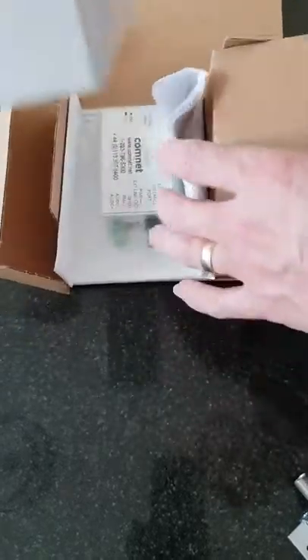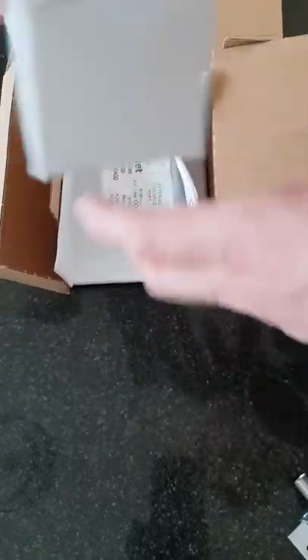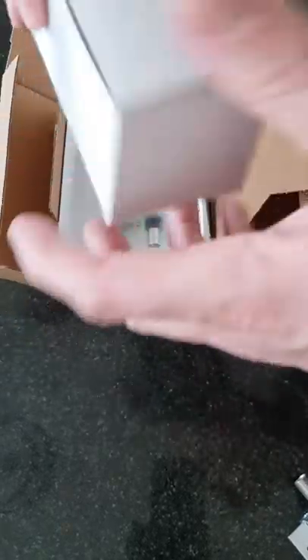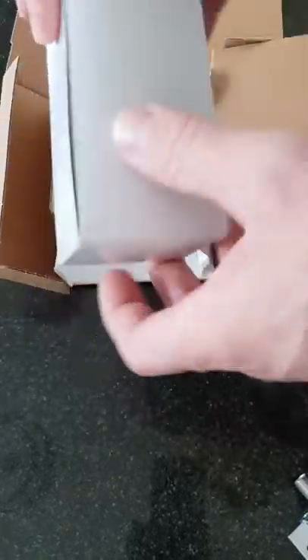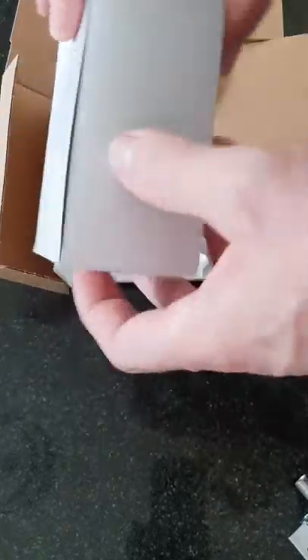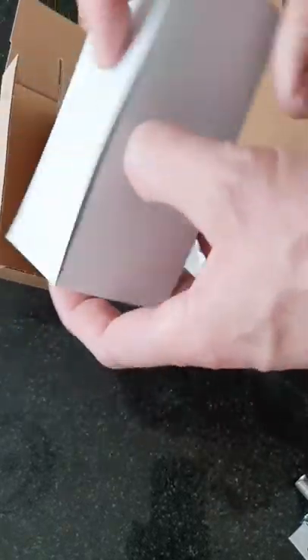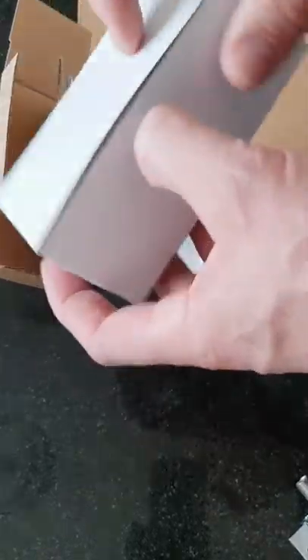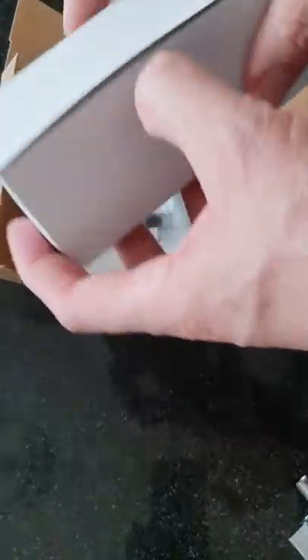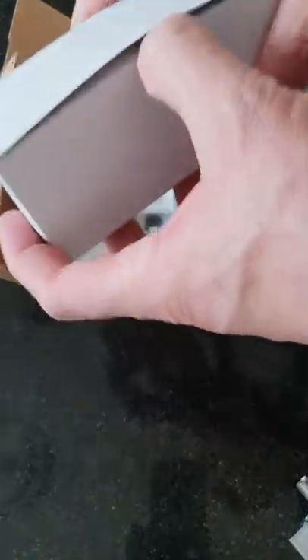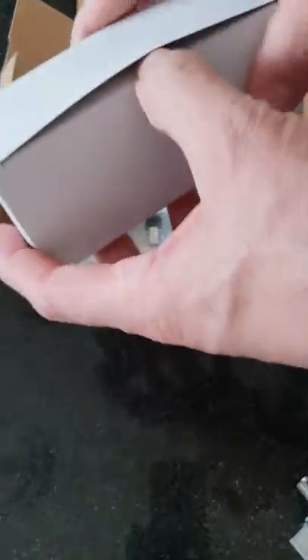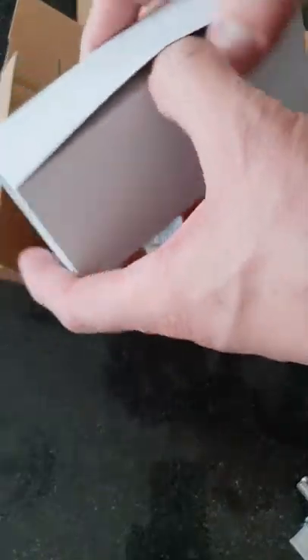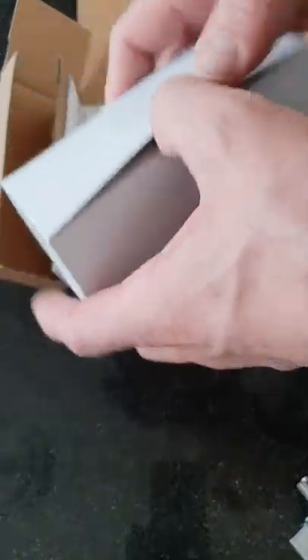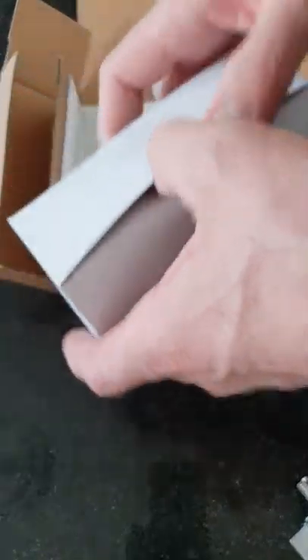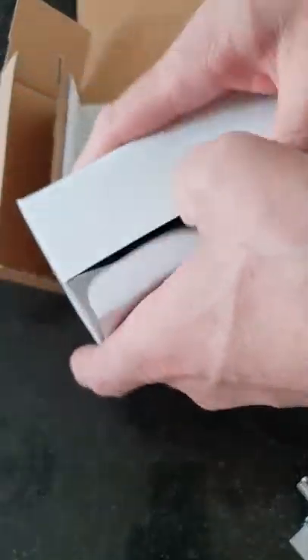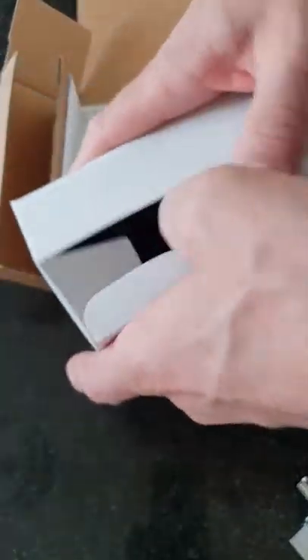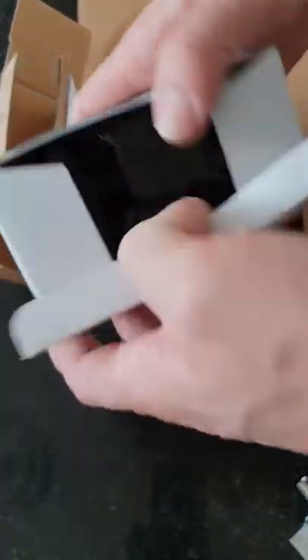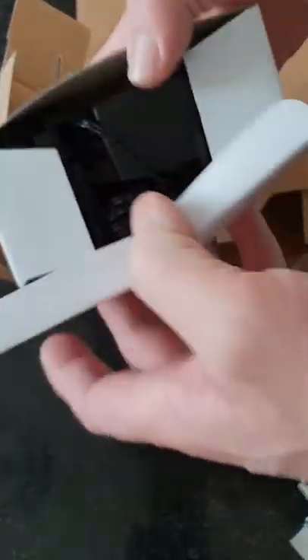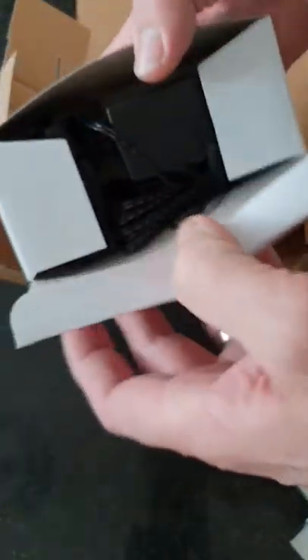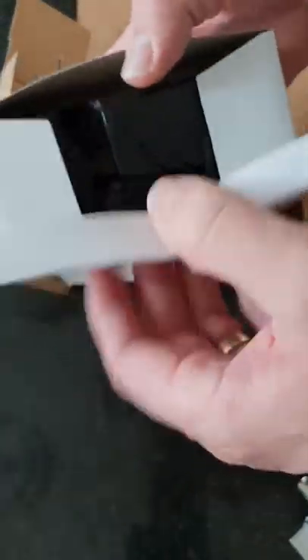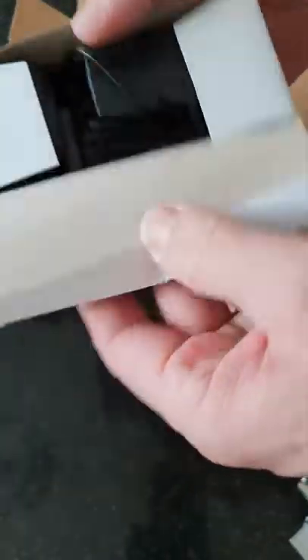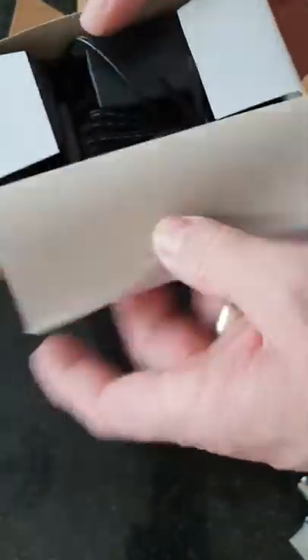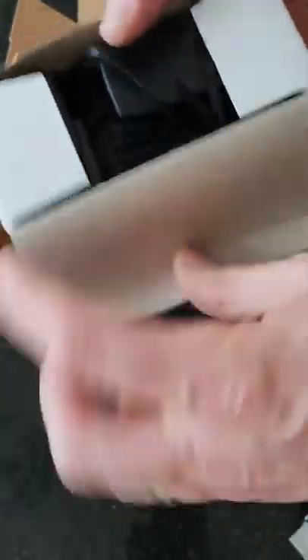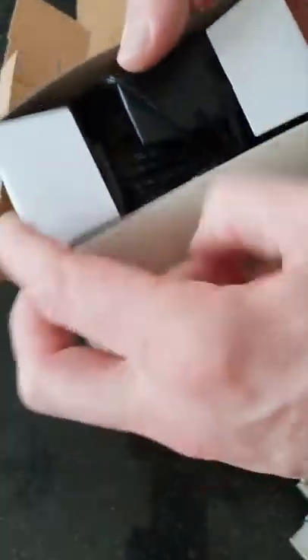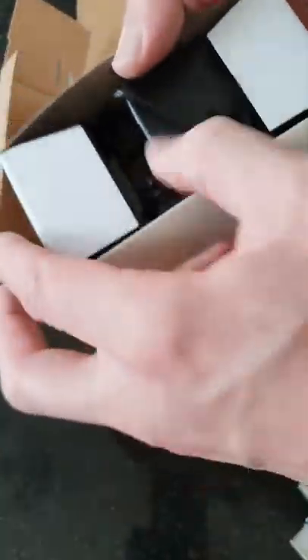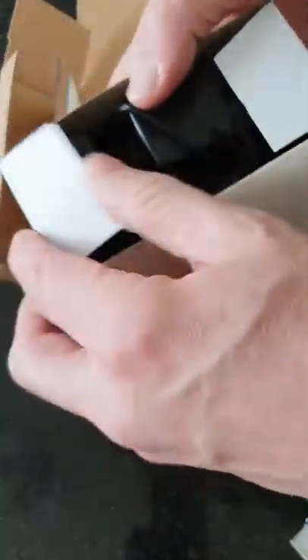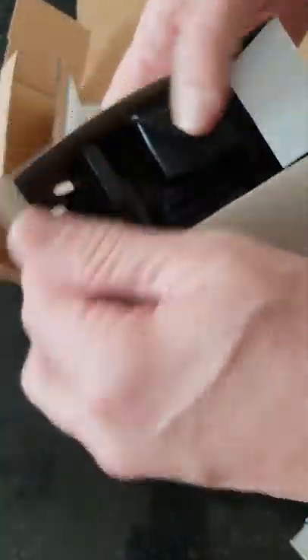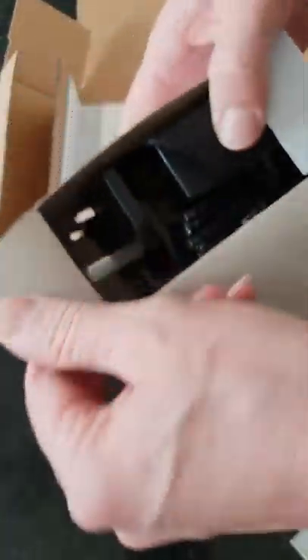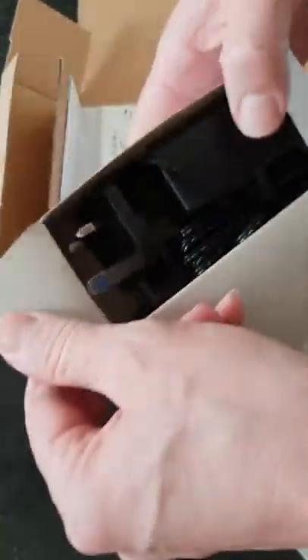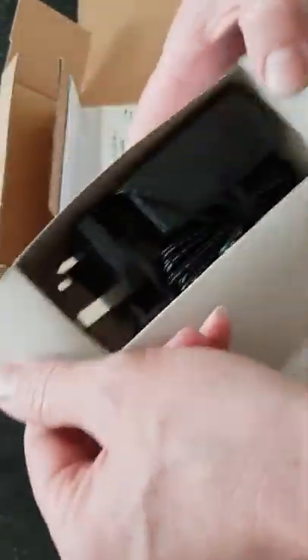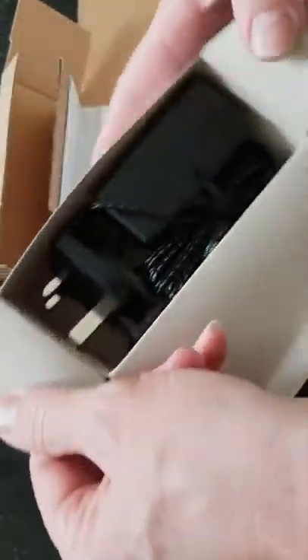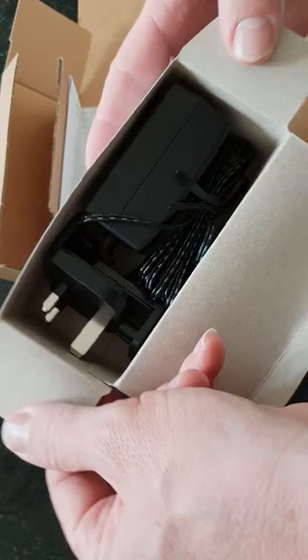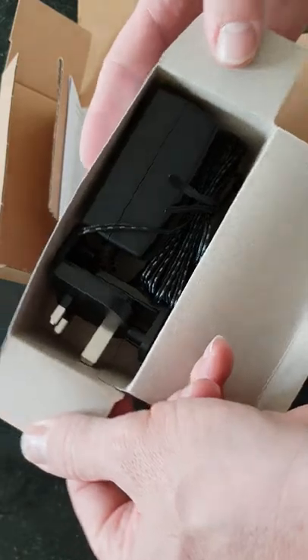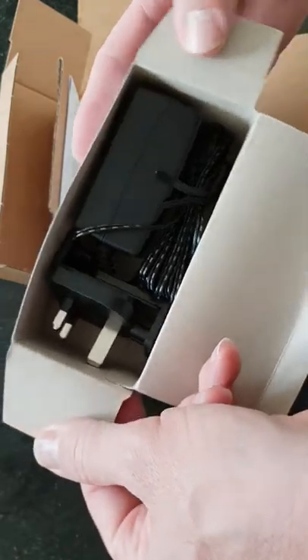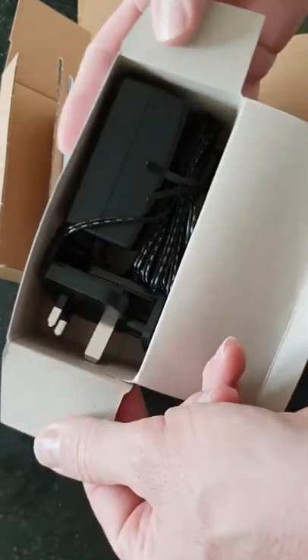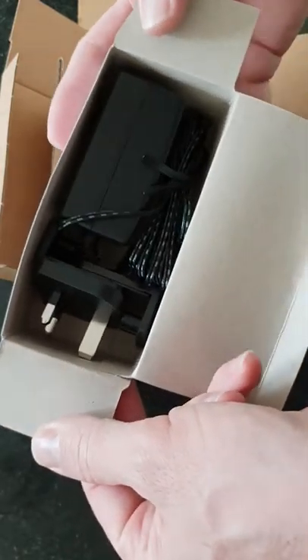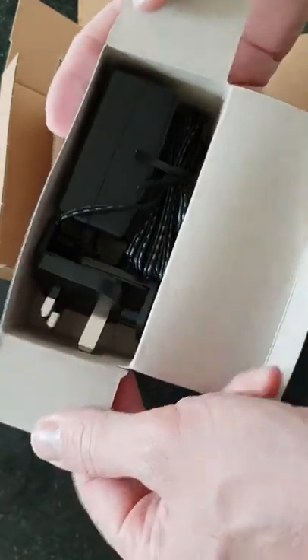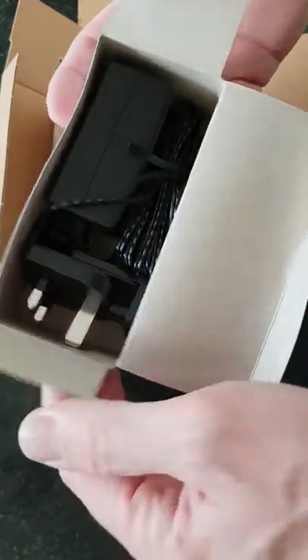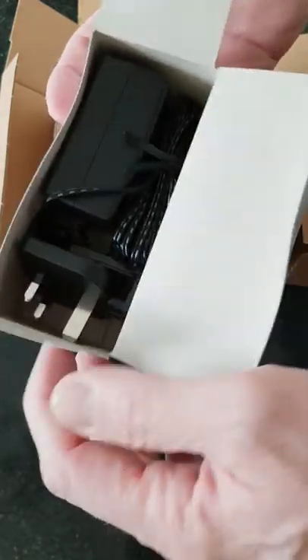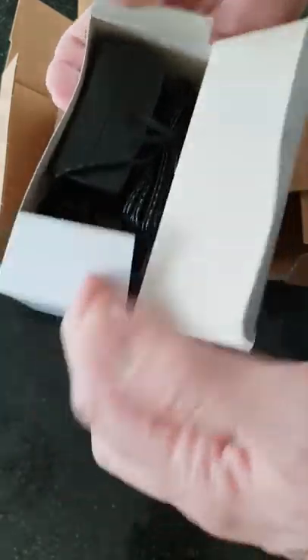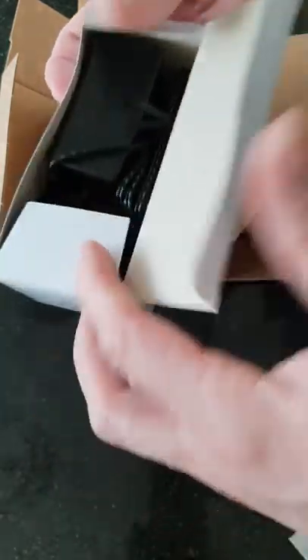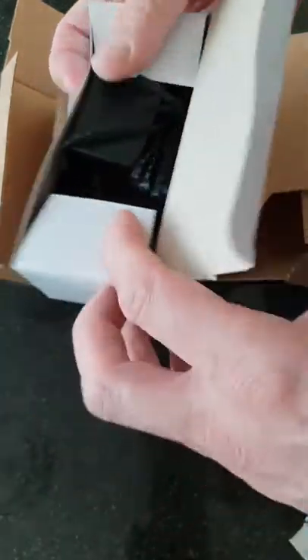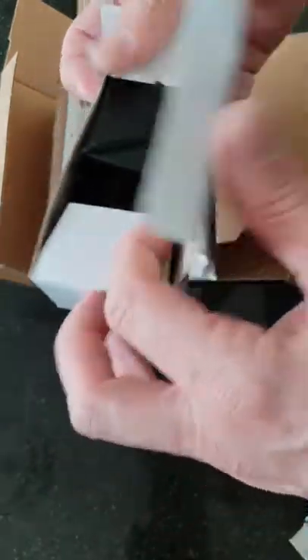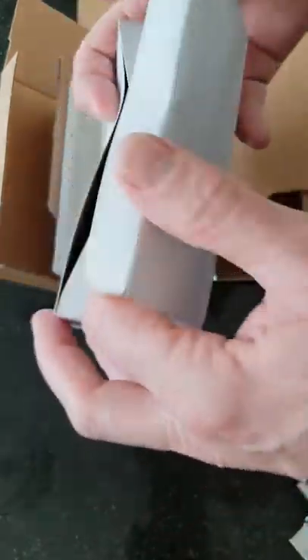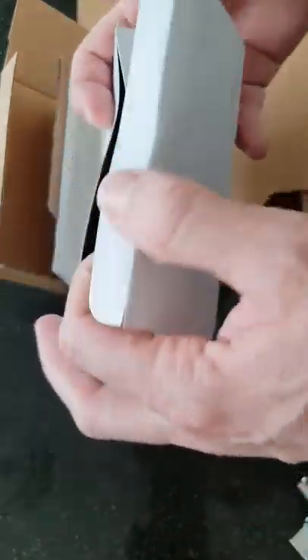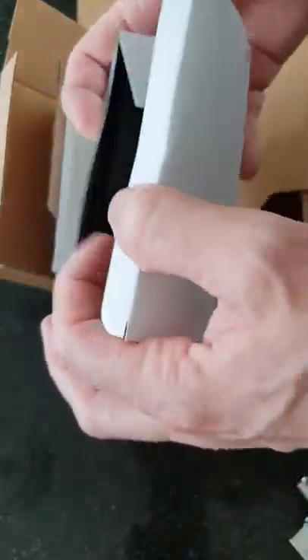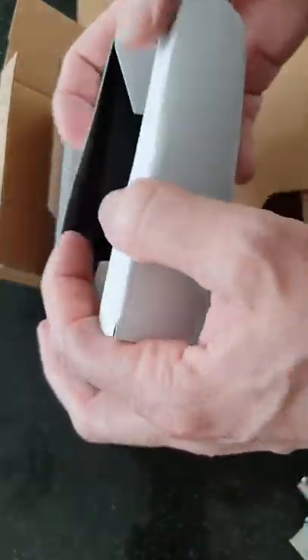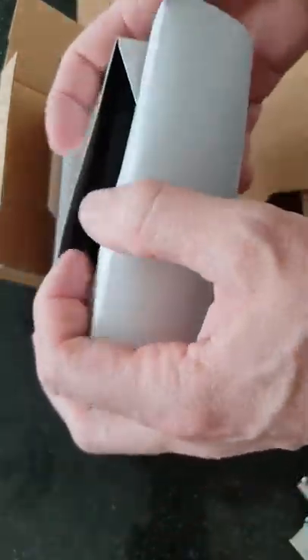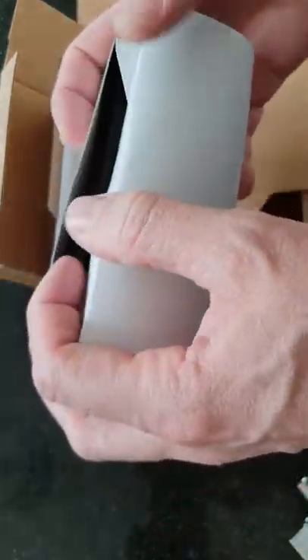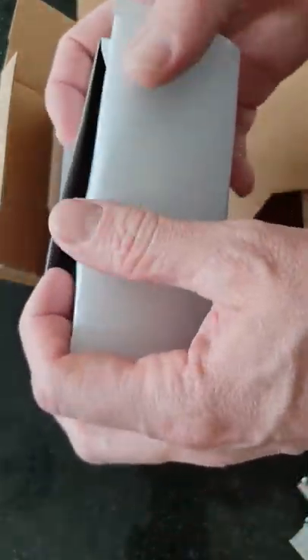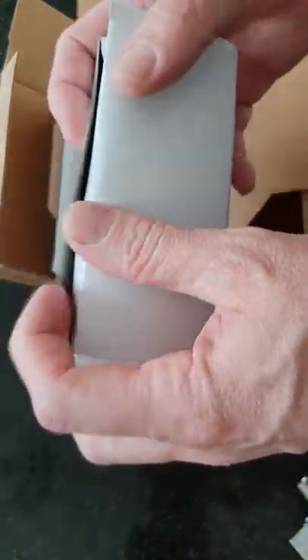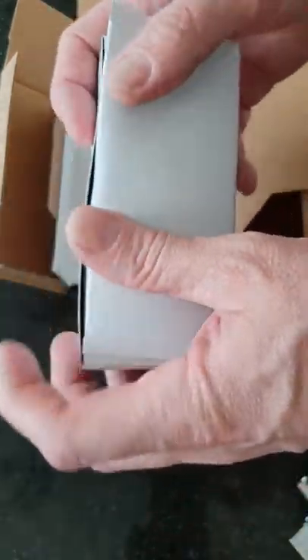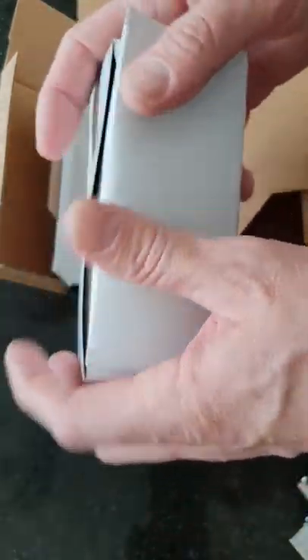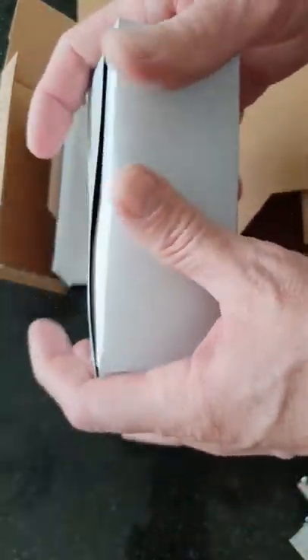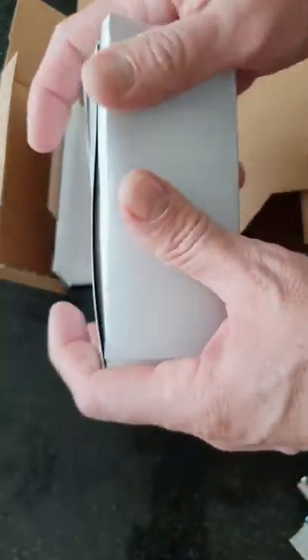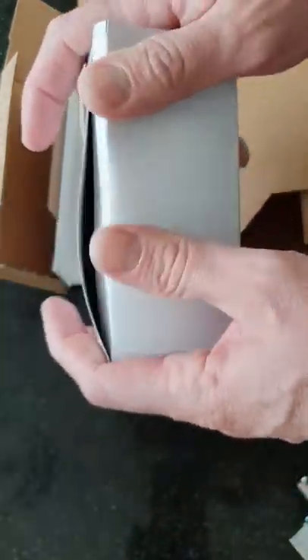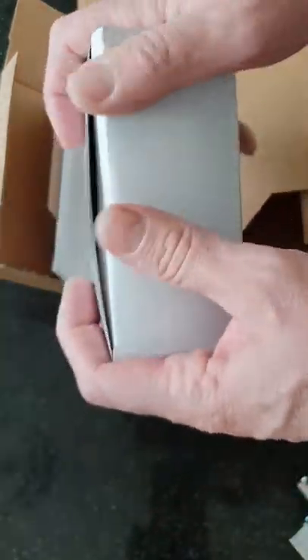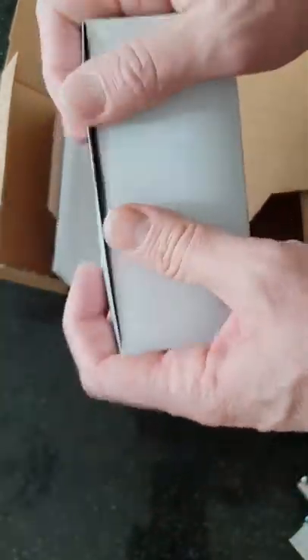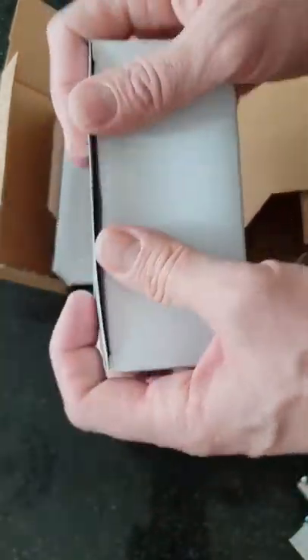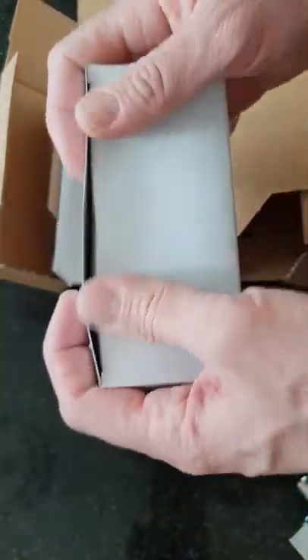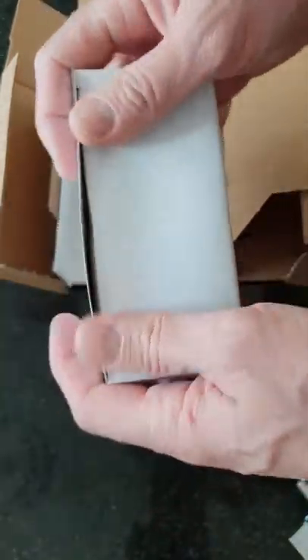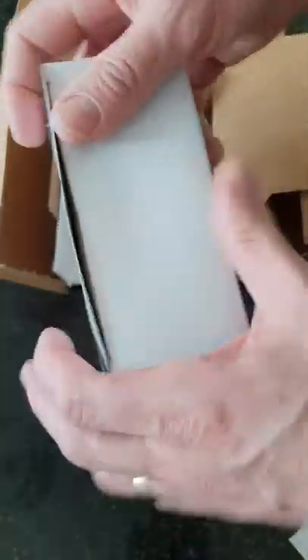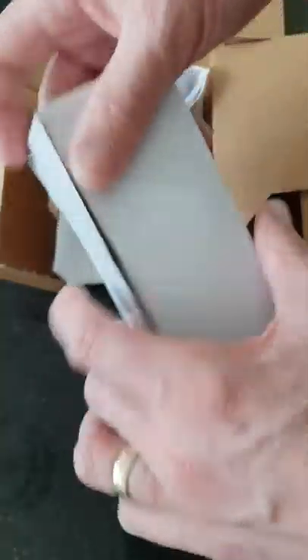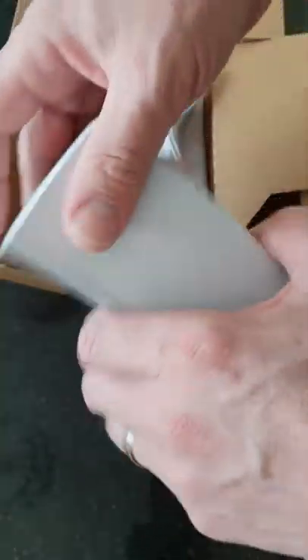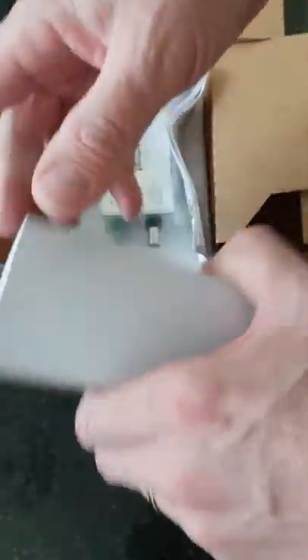In a new box you would get a power supply if you require one, and that would come with each unit.